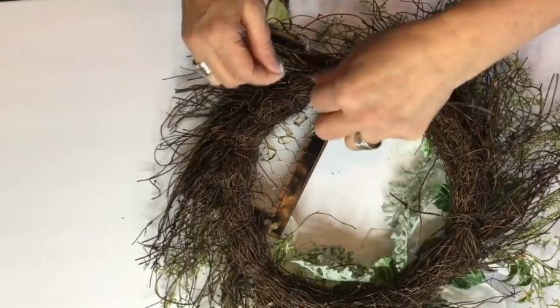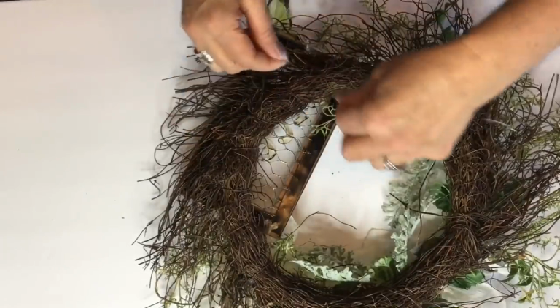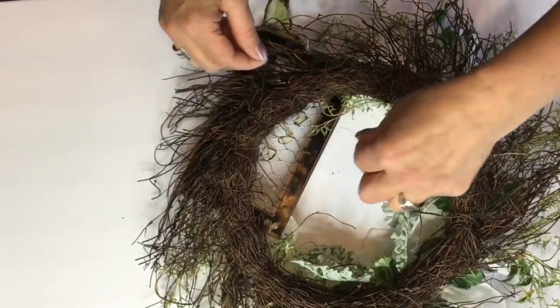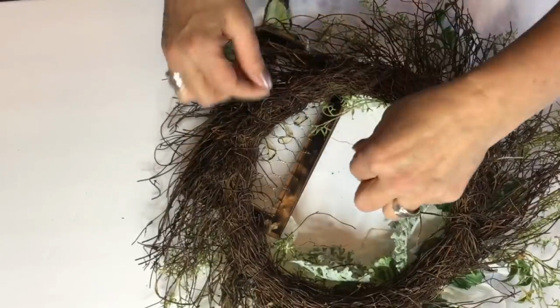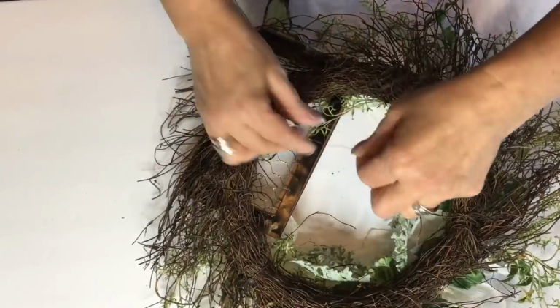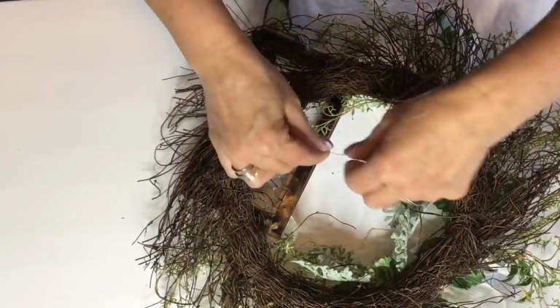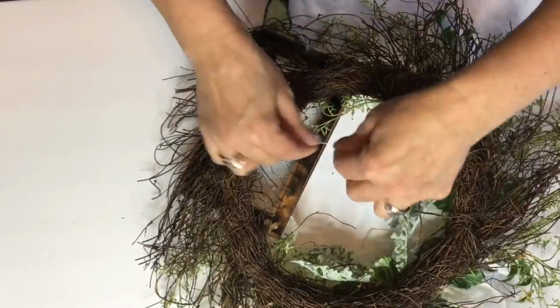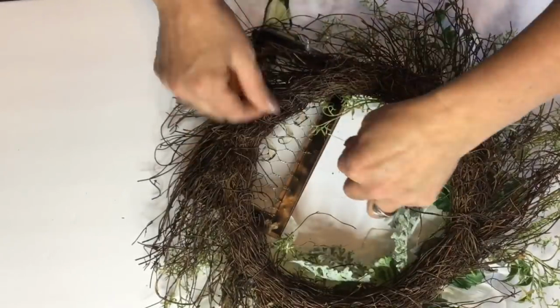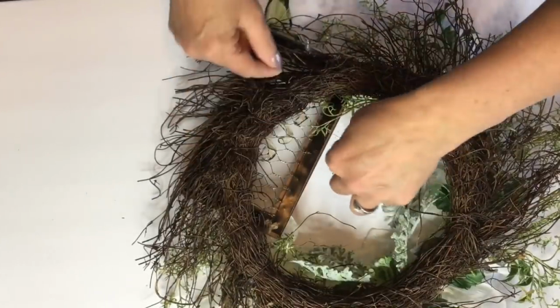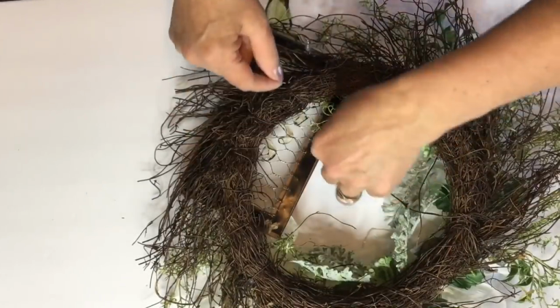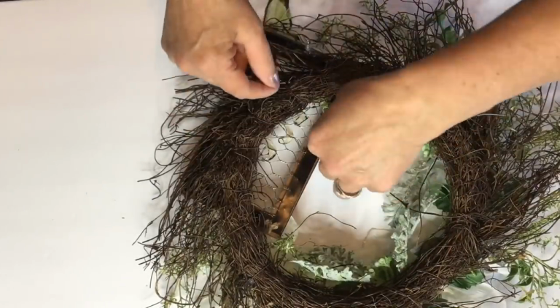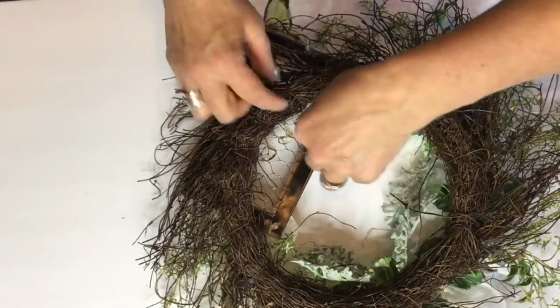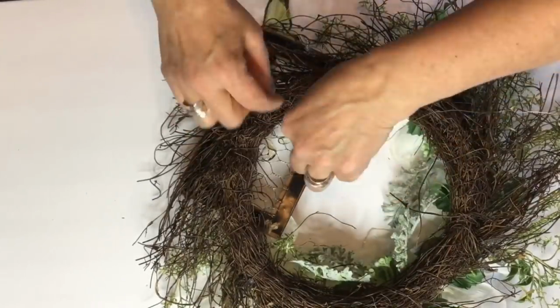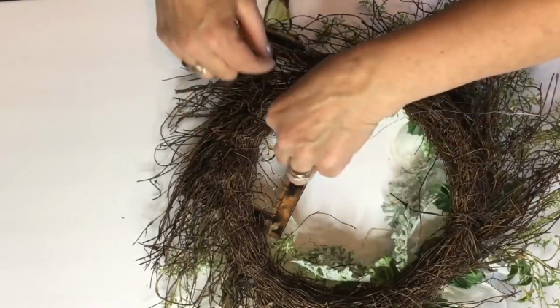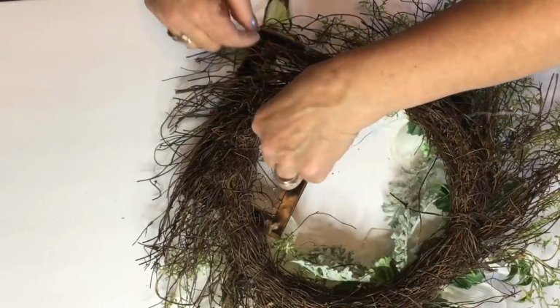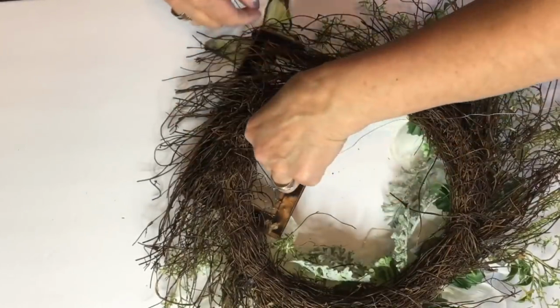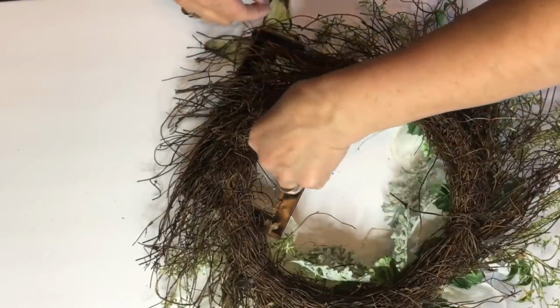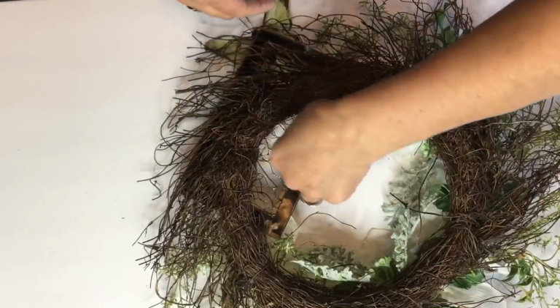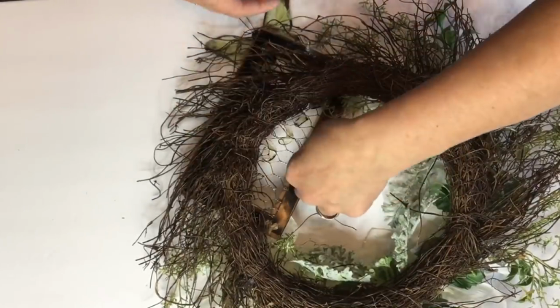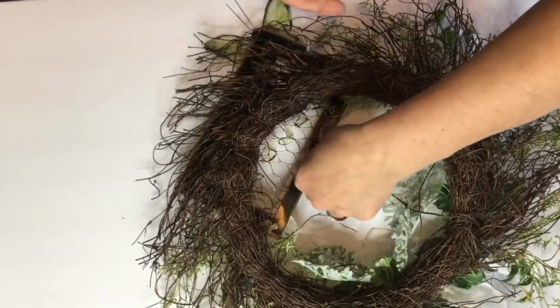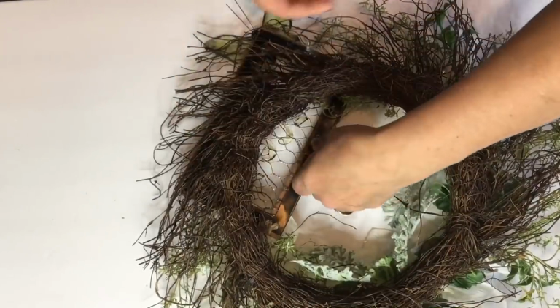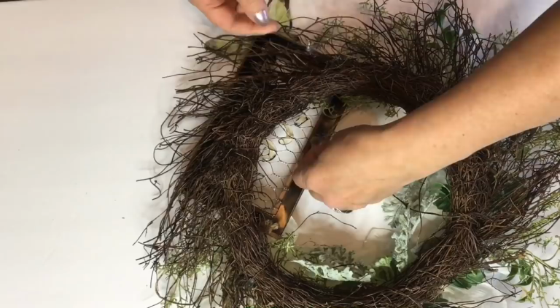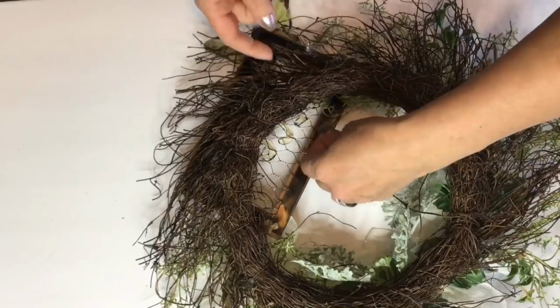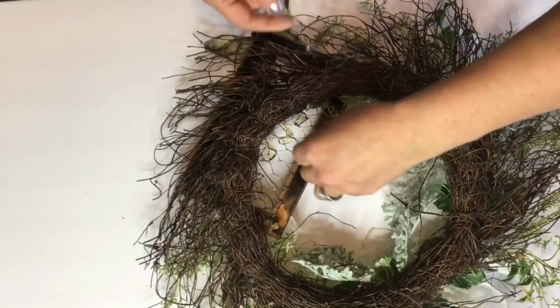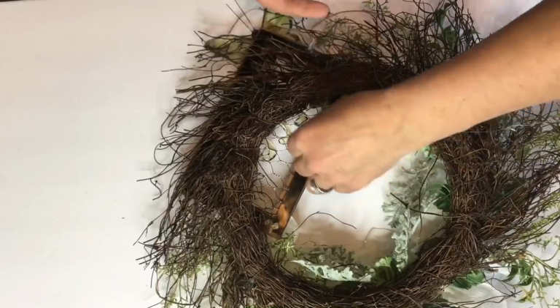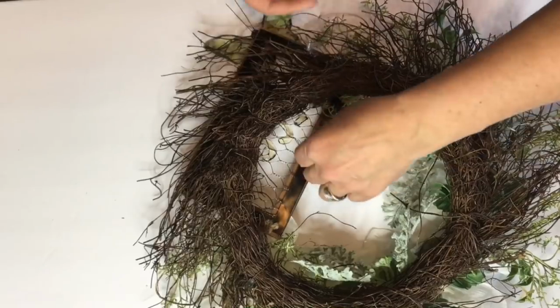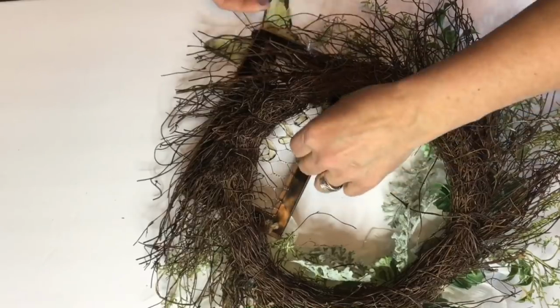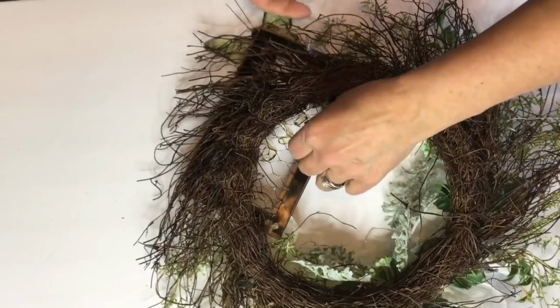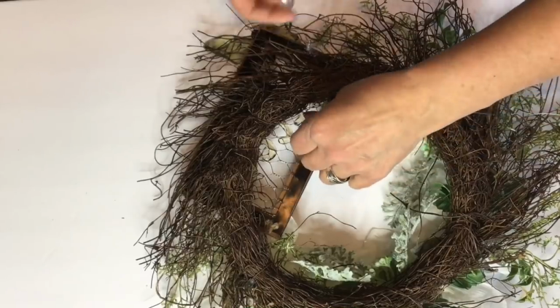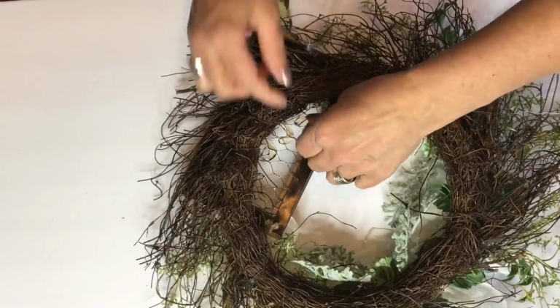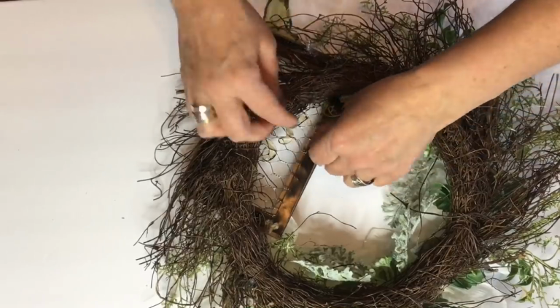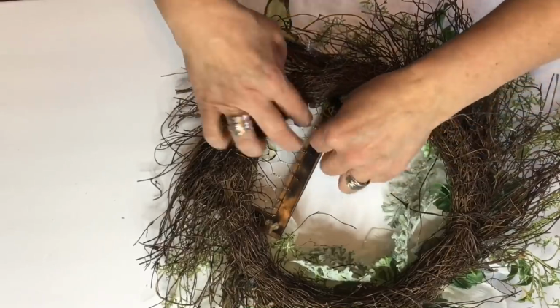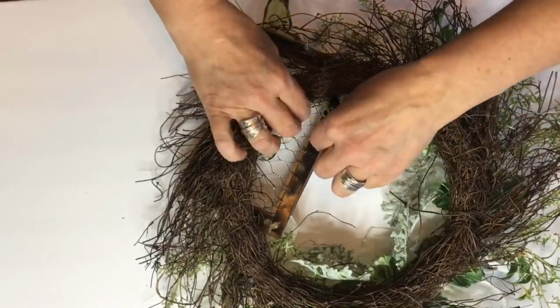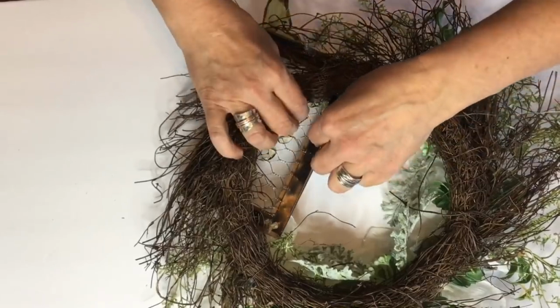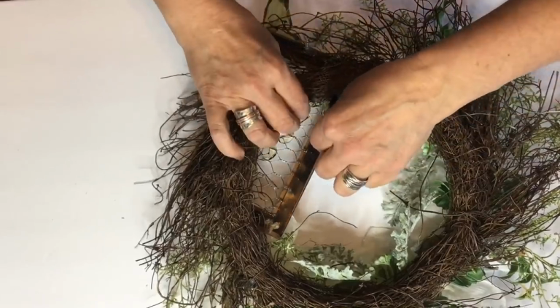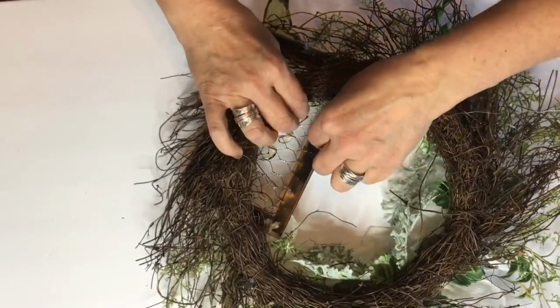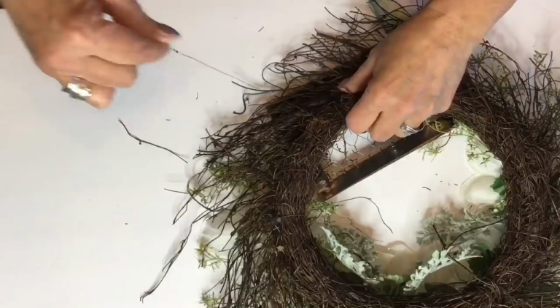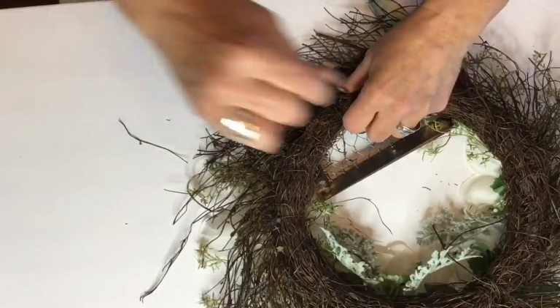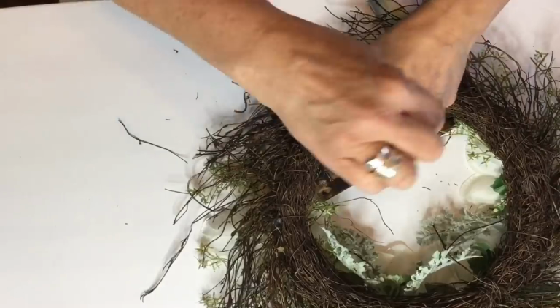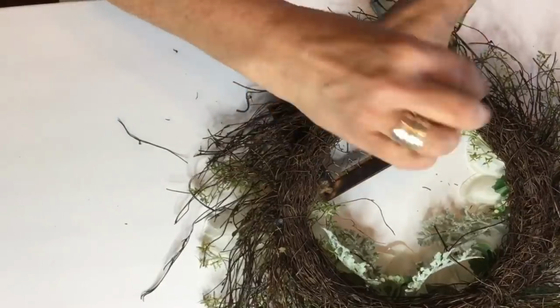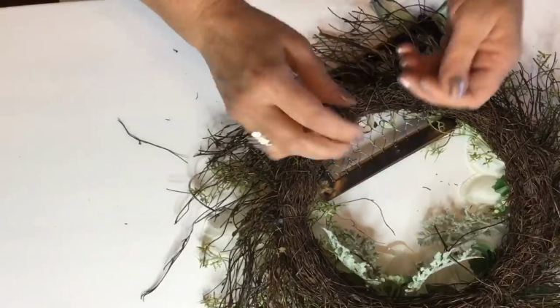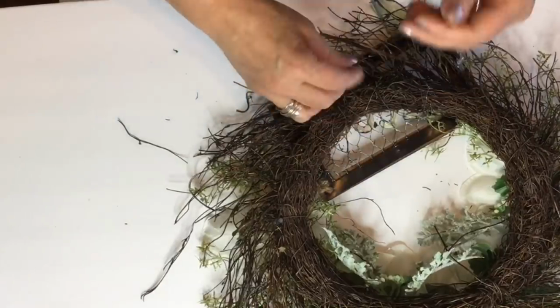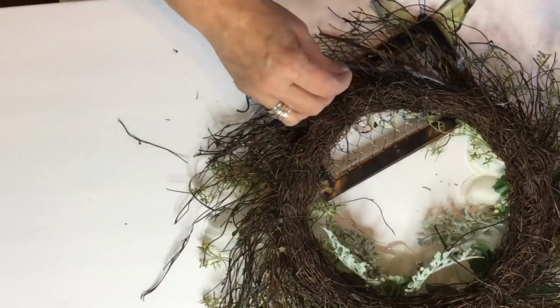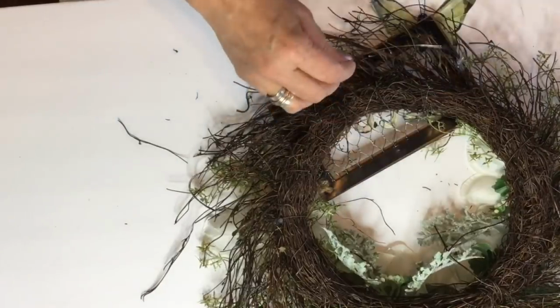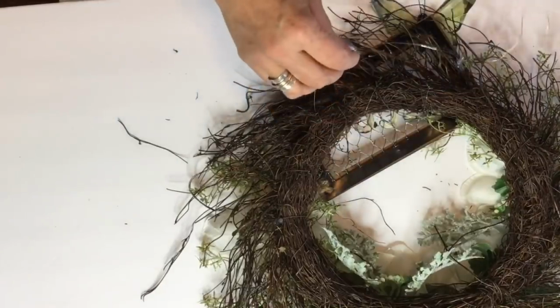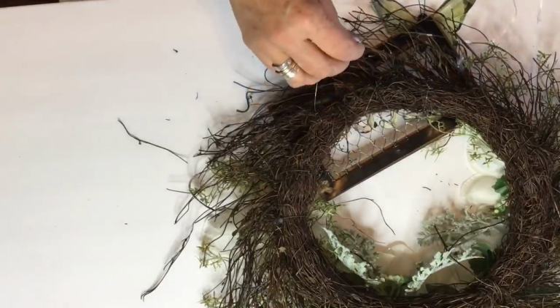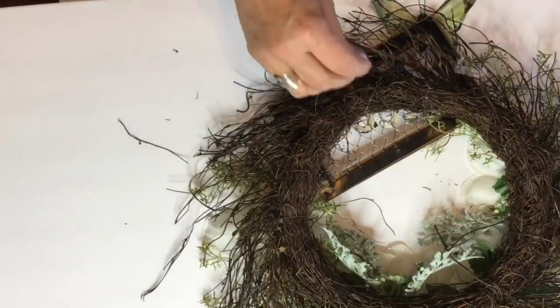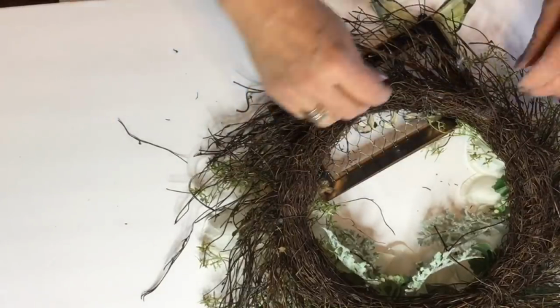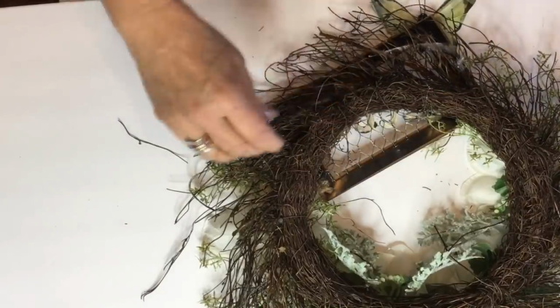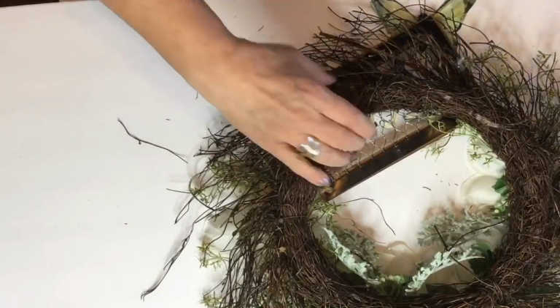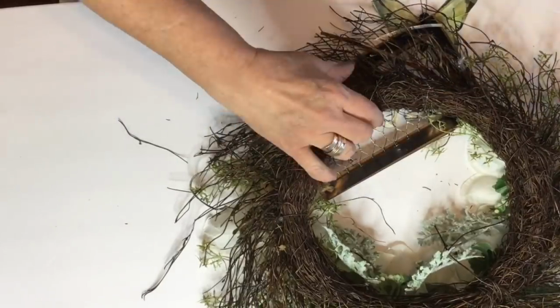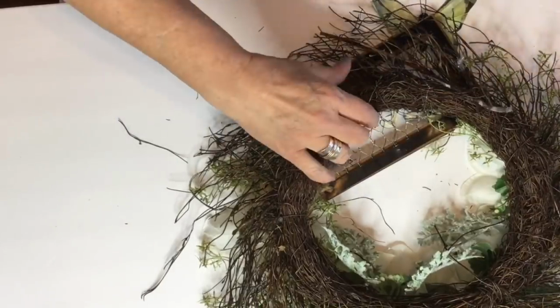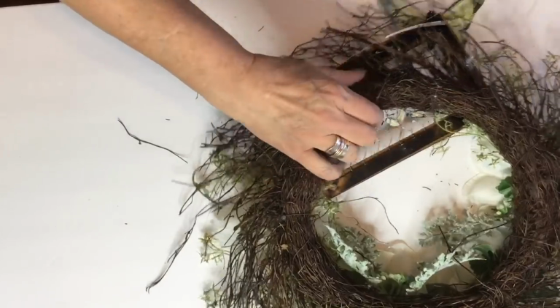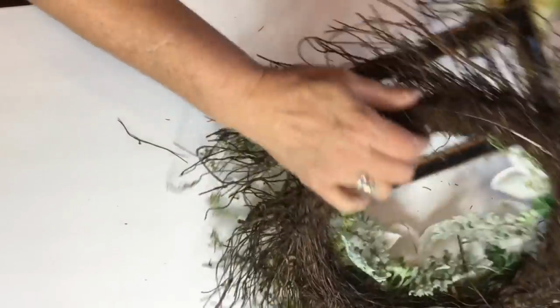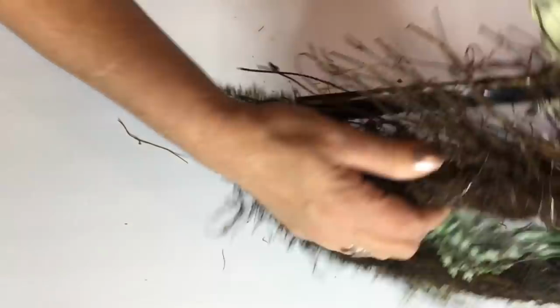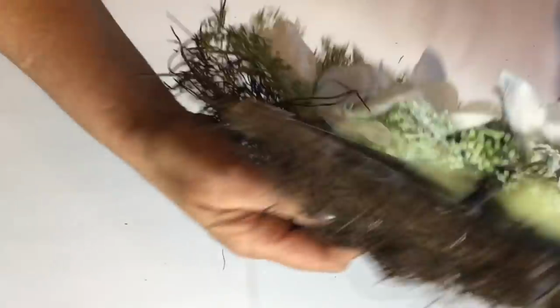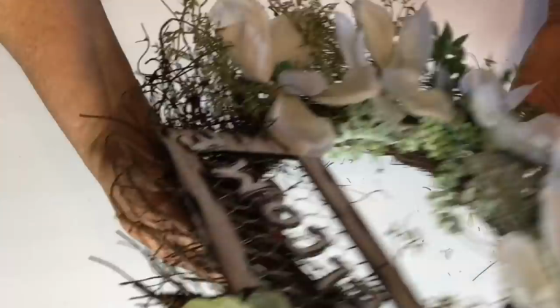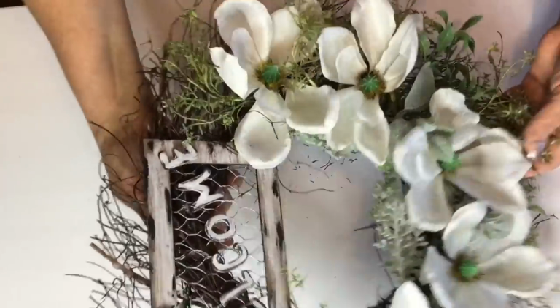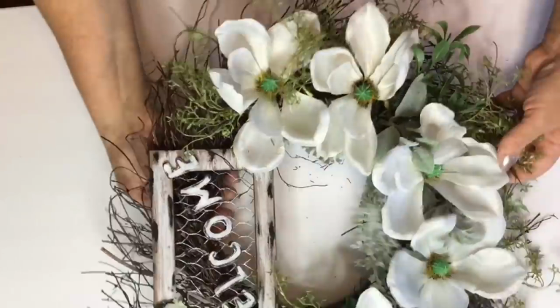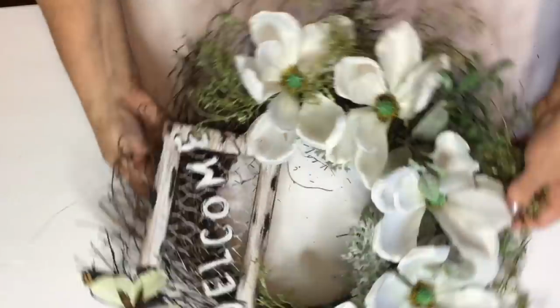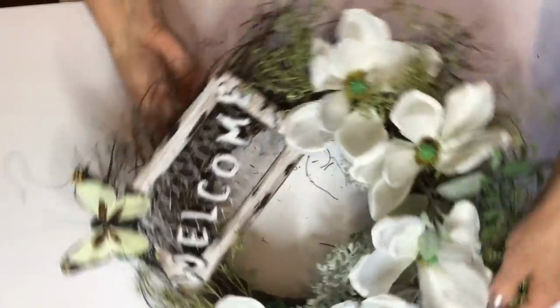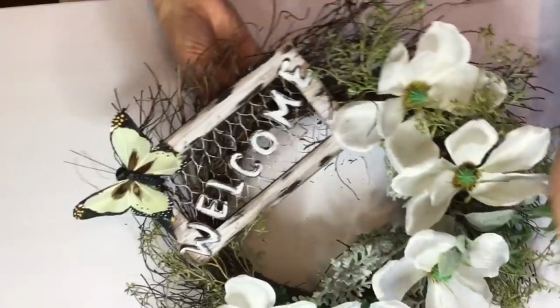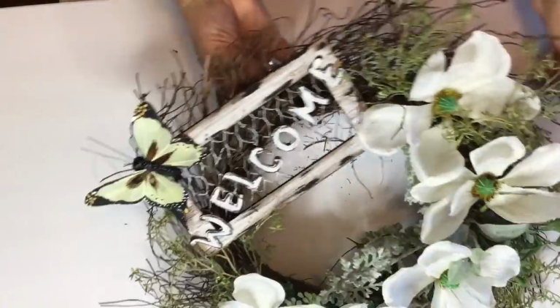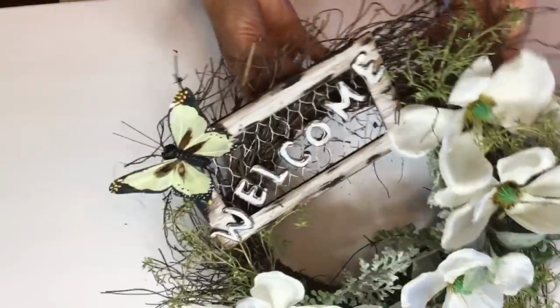Now I'm going to go ahead and just wire this little sign on now because it was kind of hard to get that glued down.